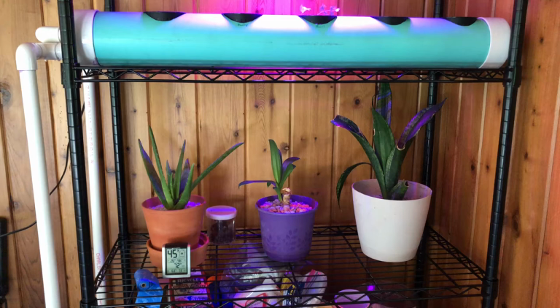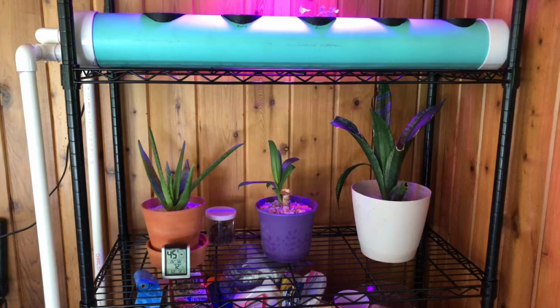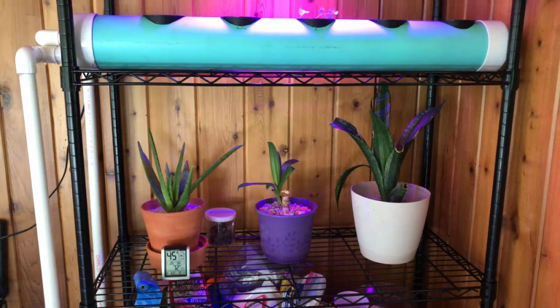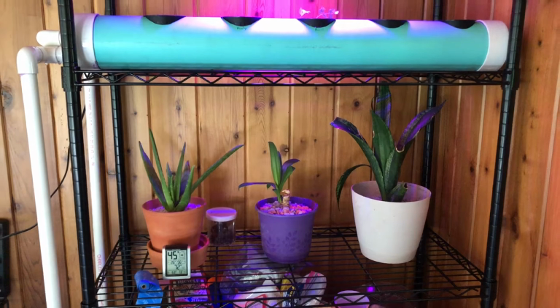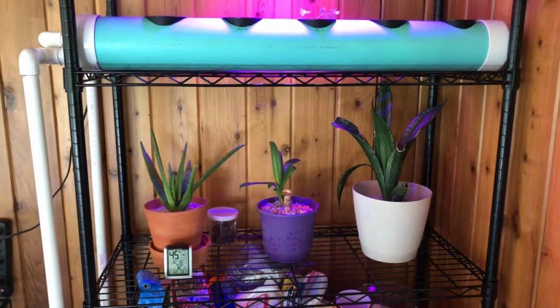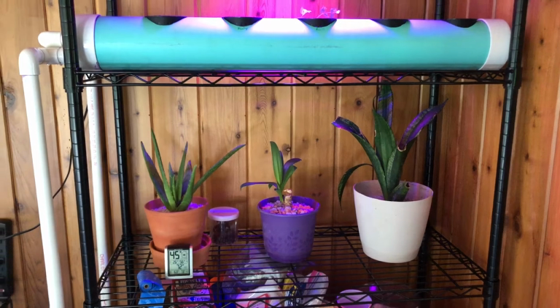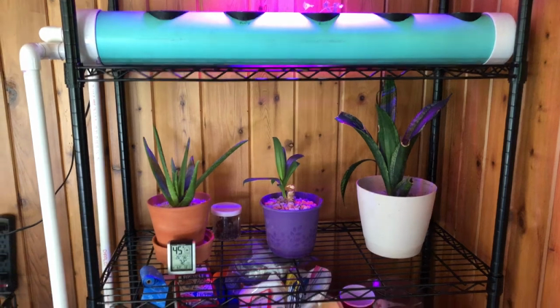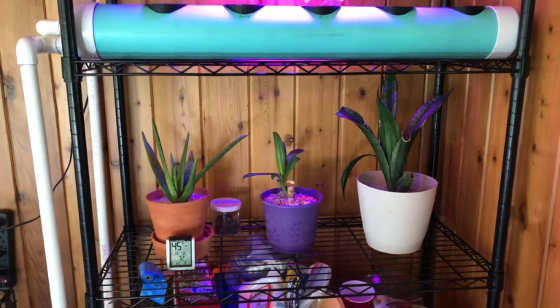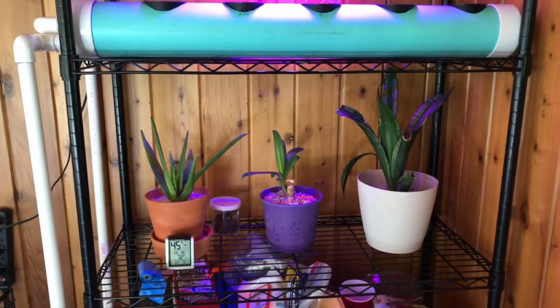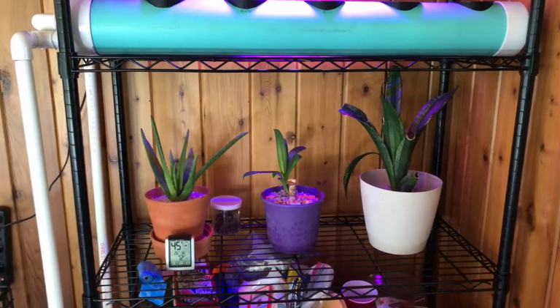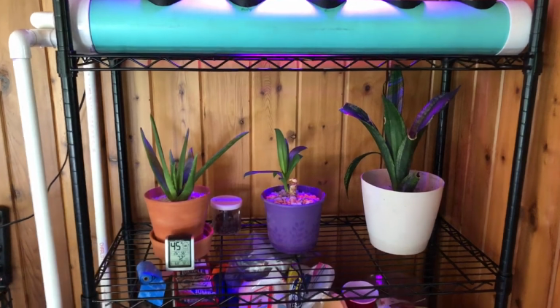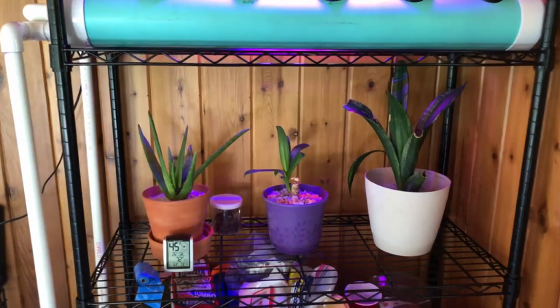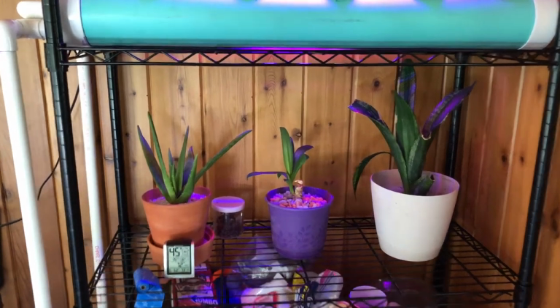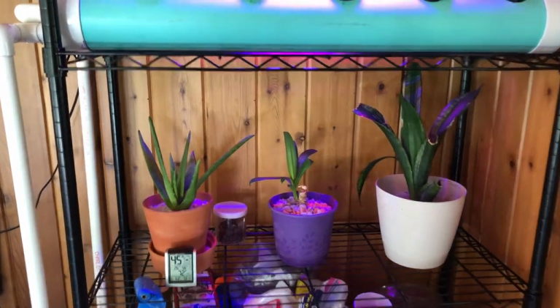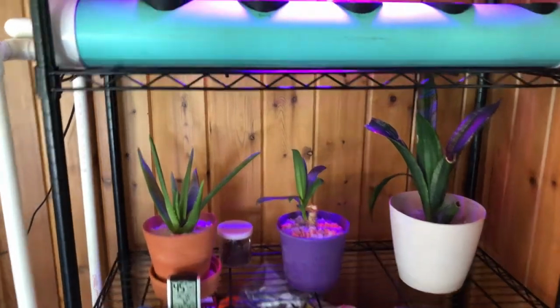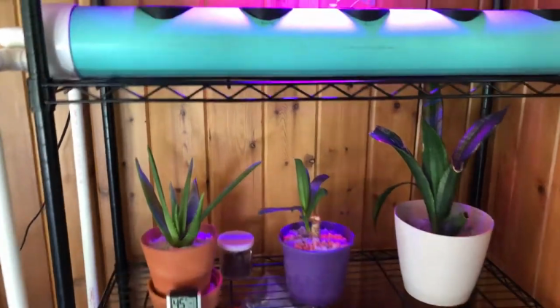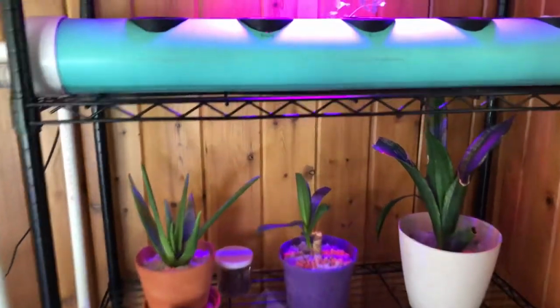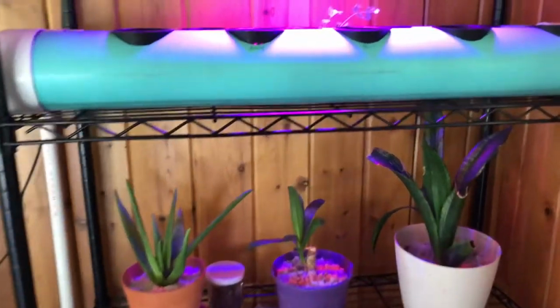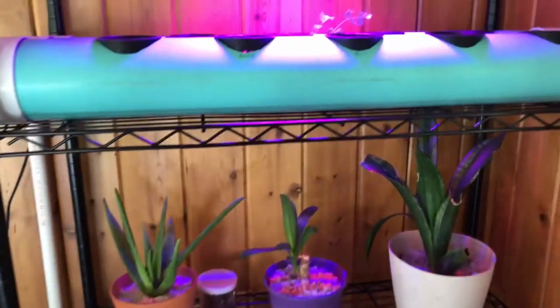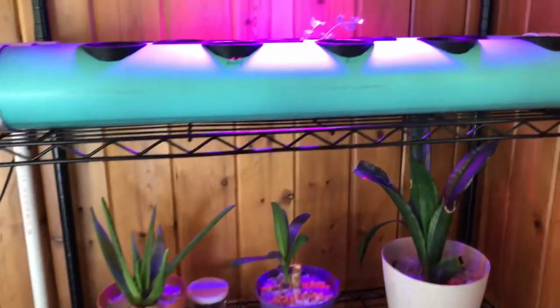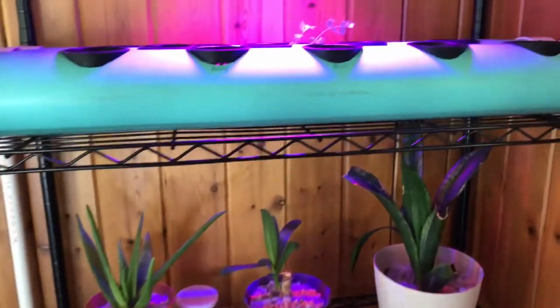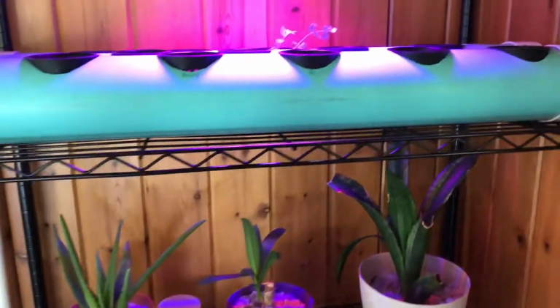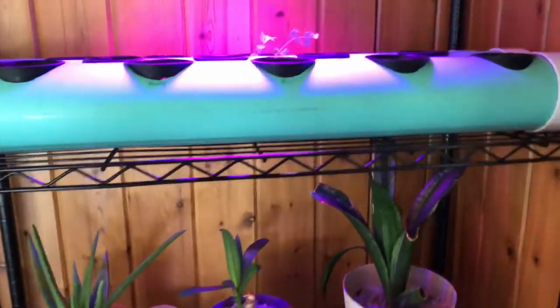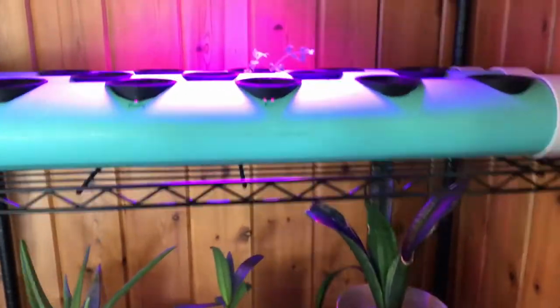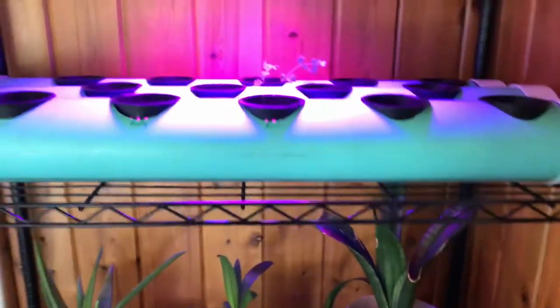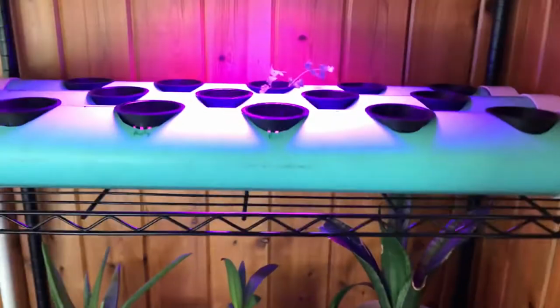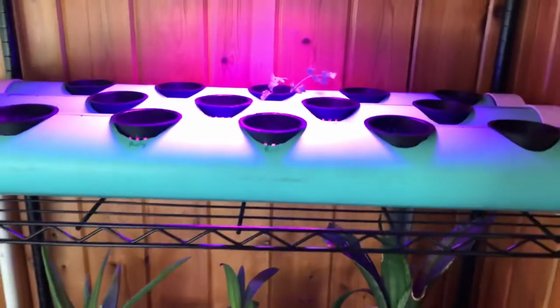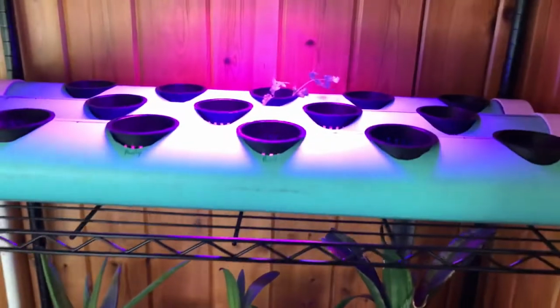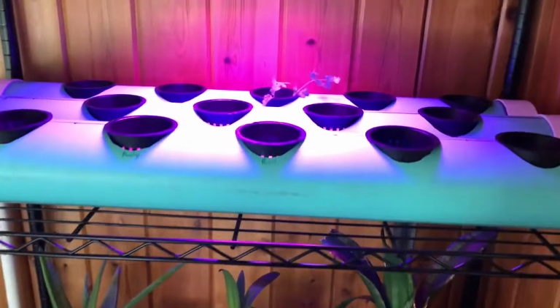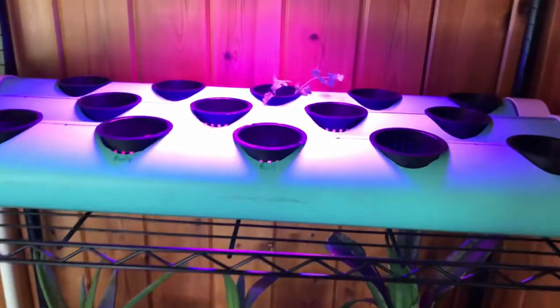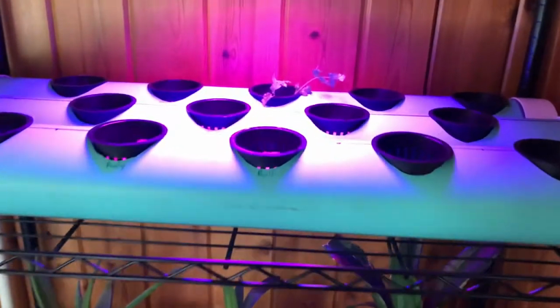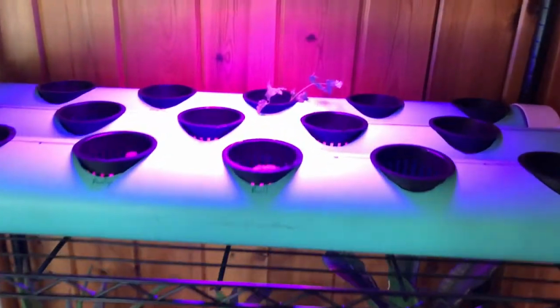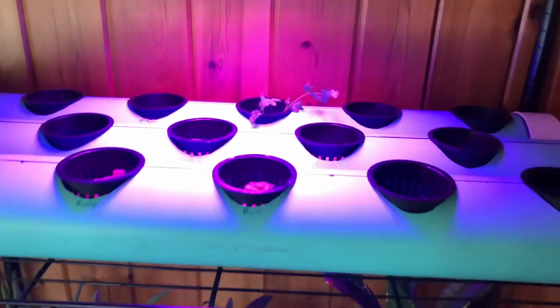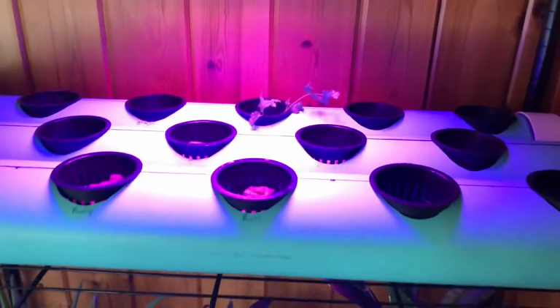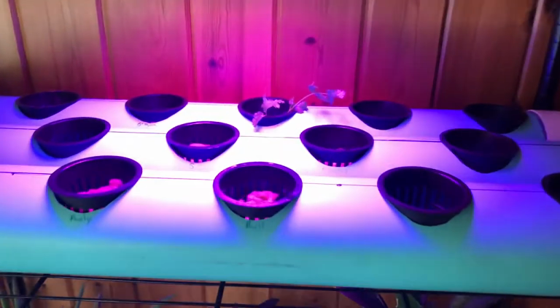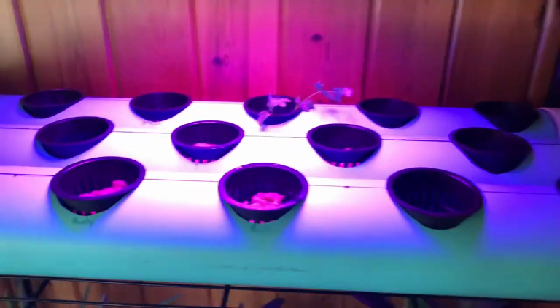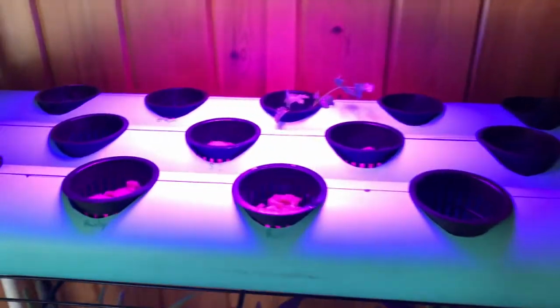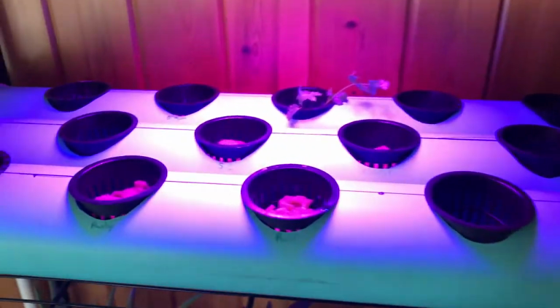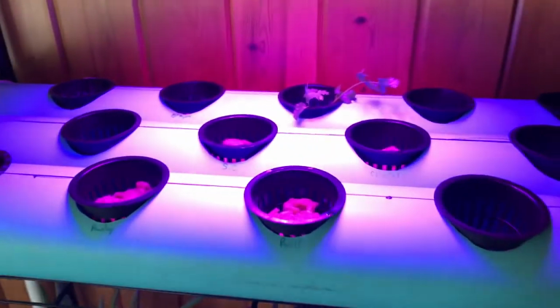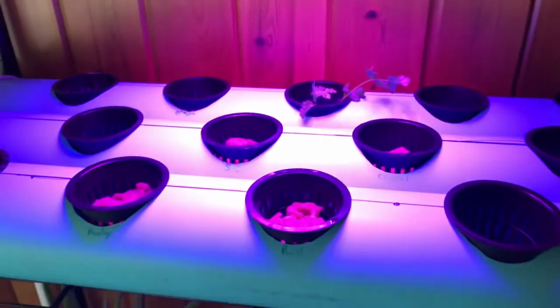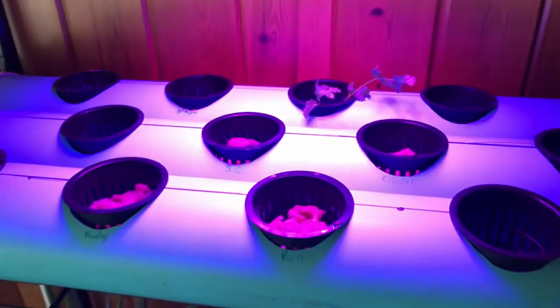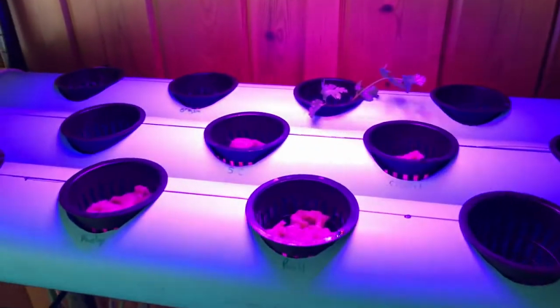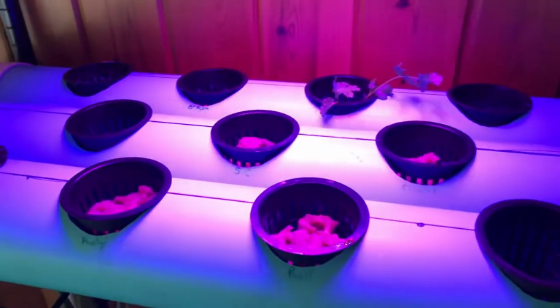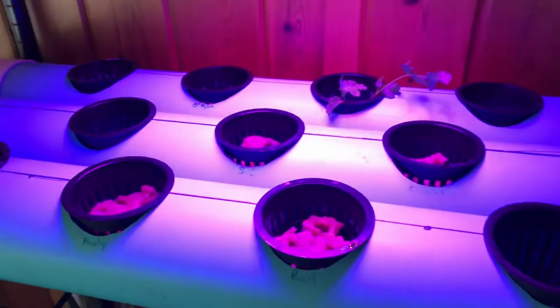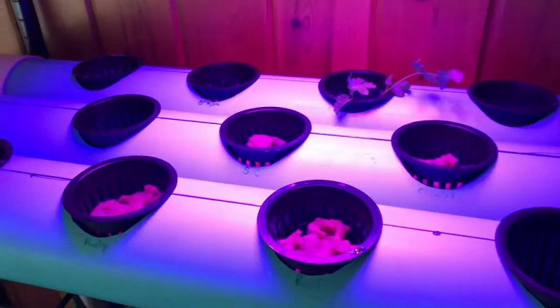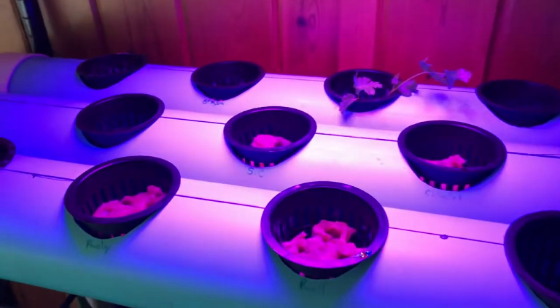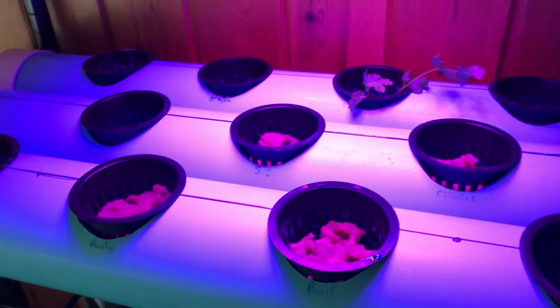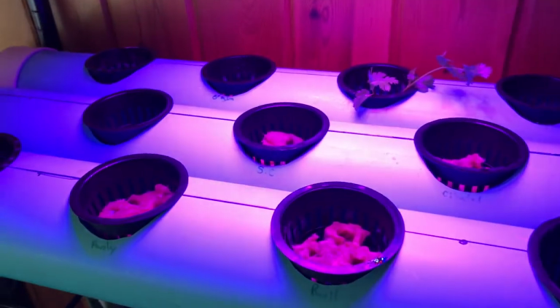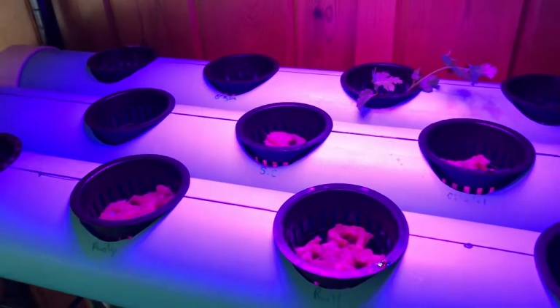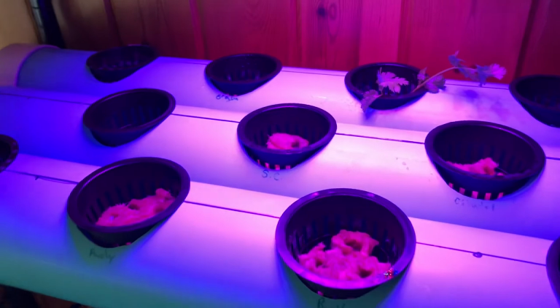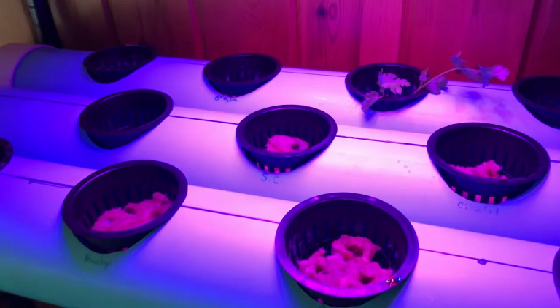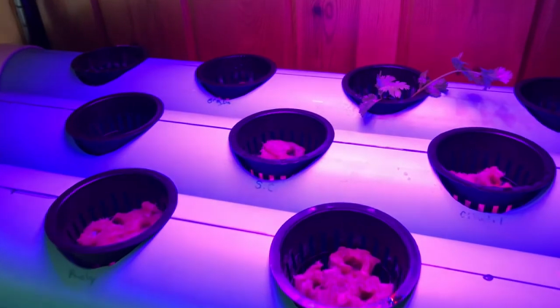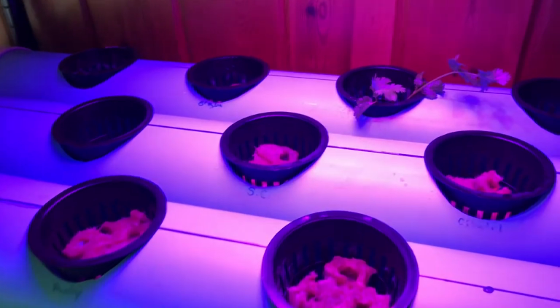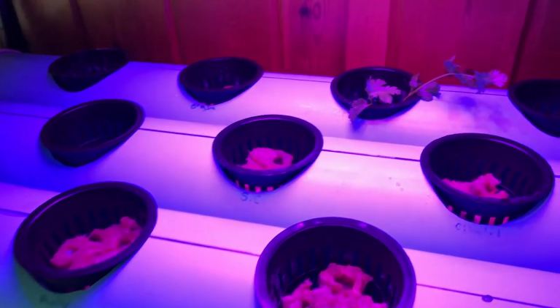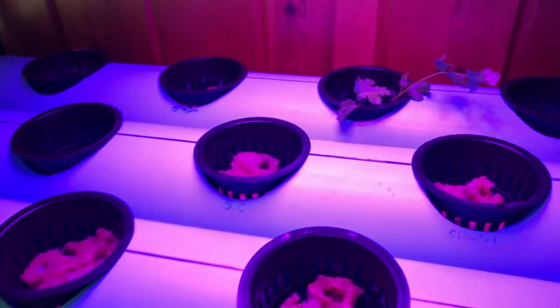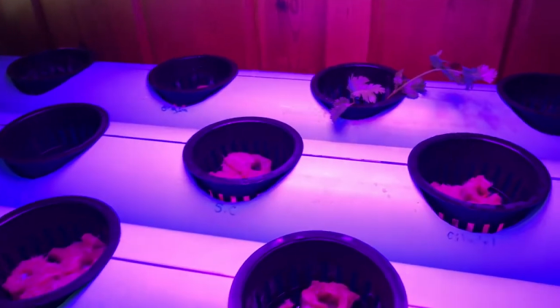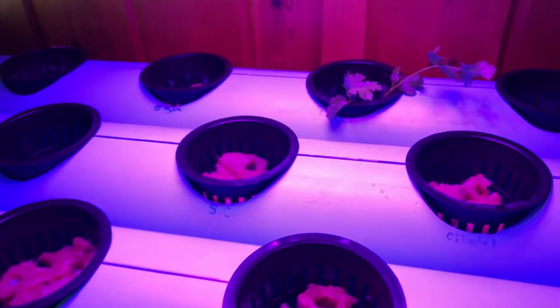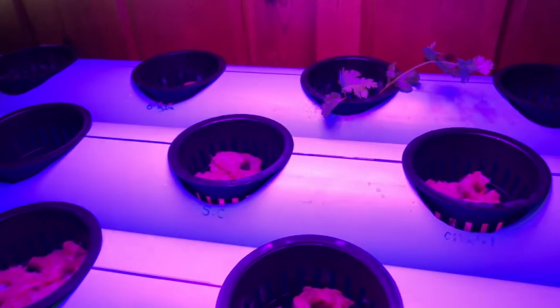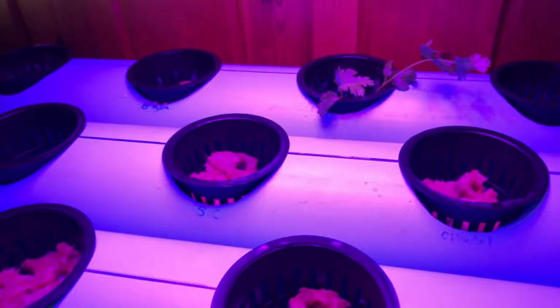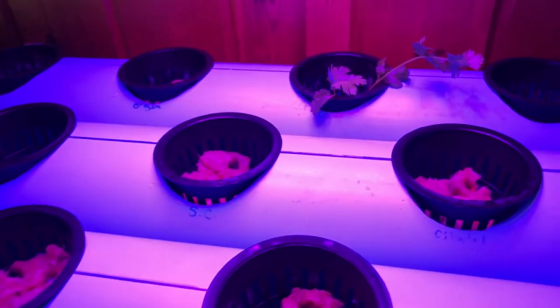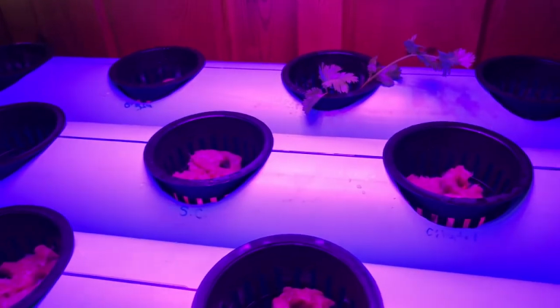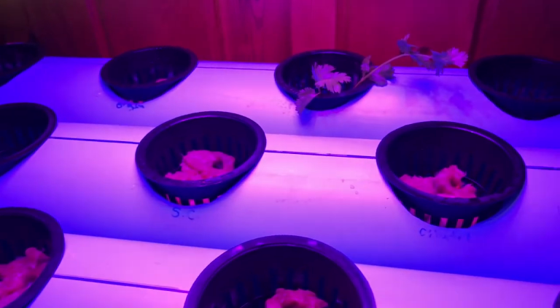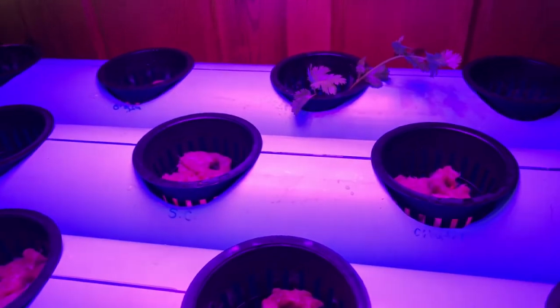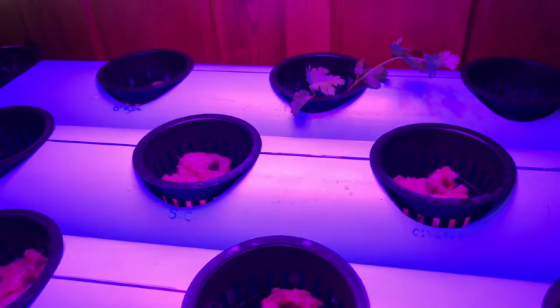Uncut video of a hydroponic system starting out.